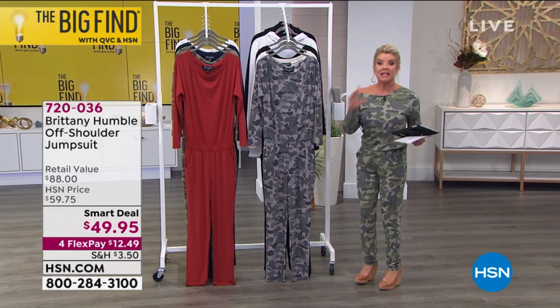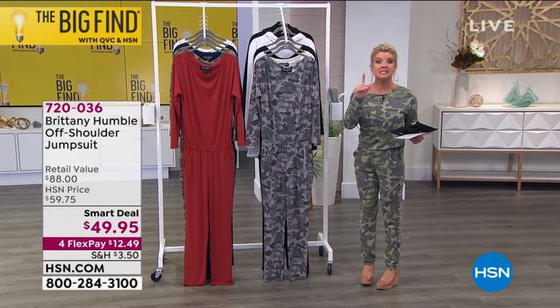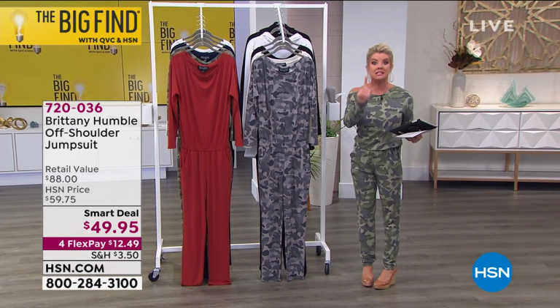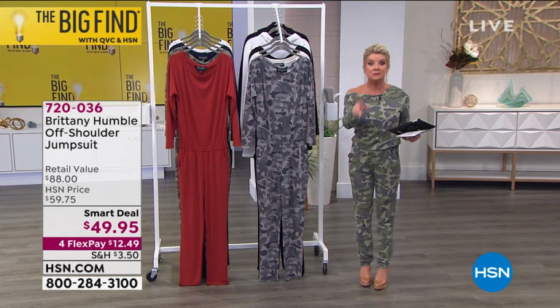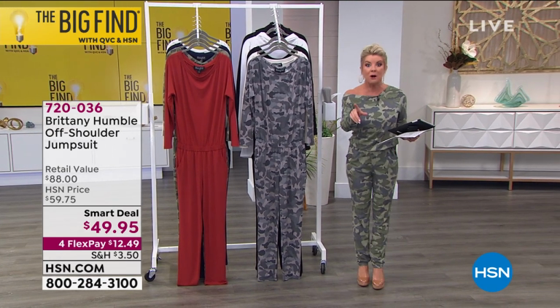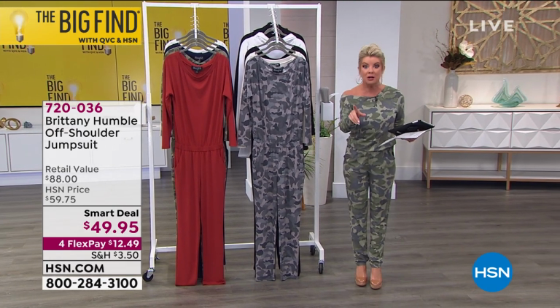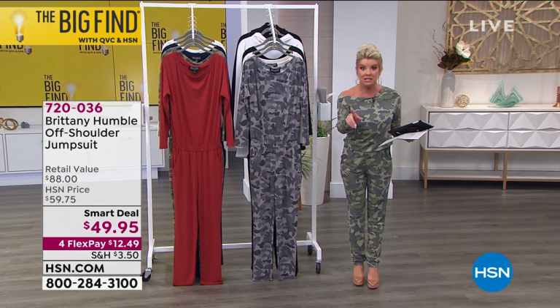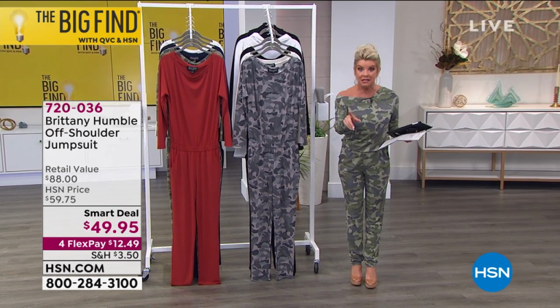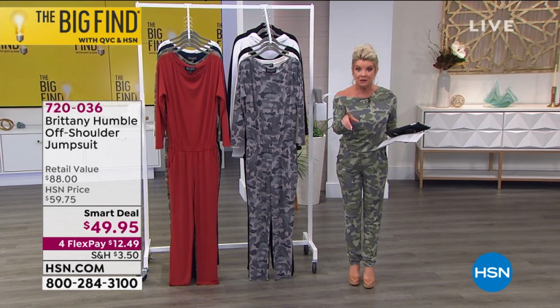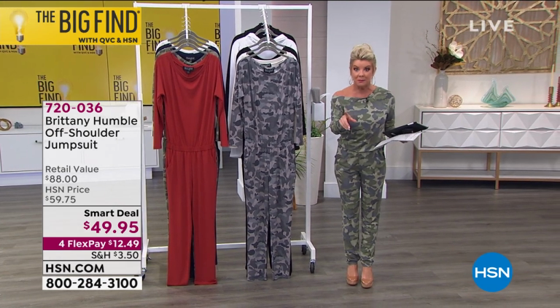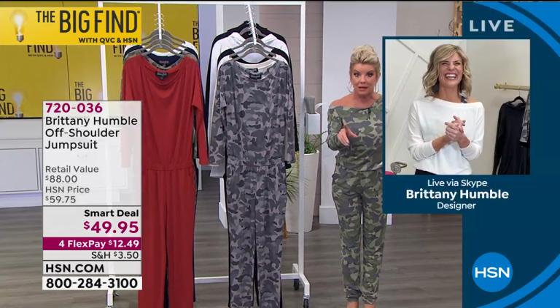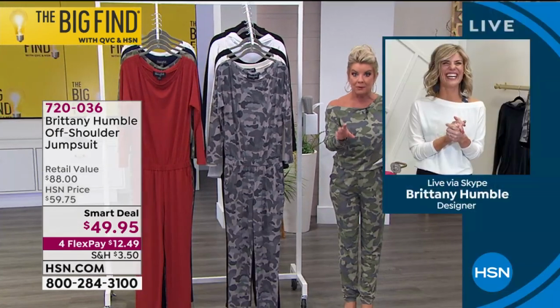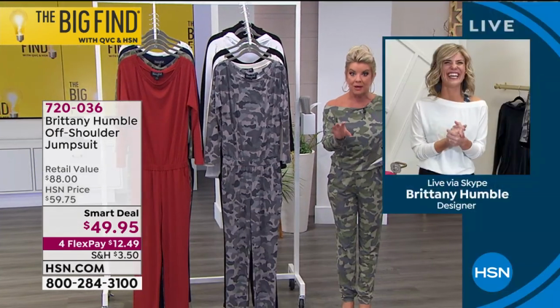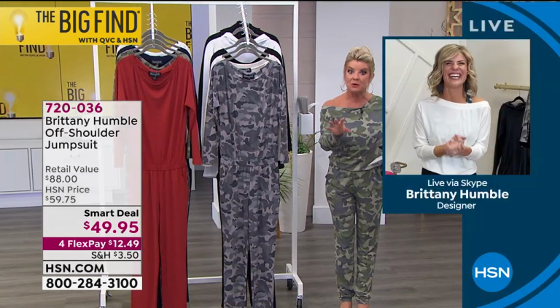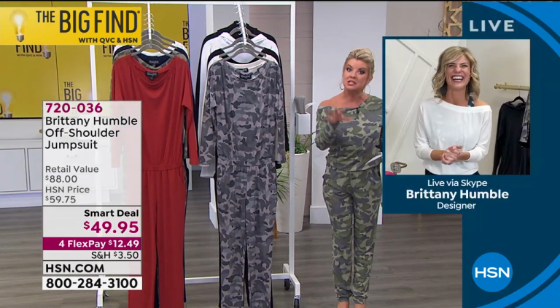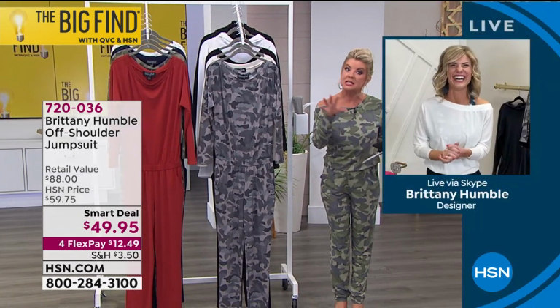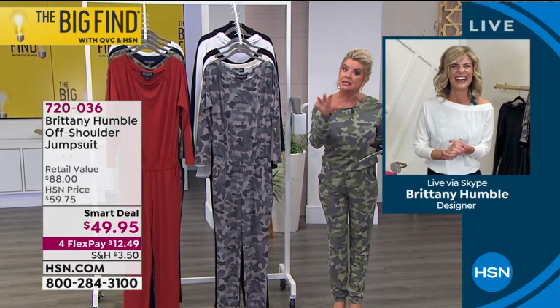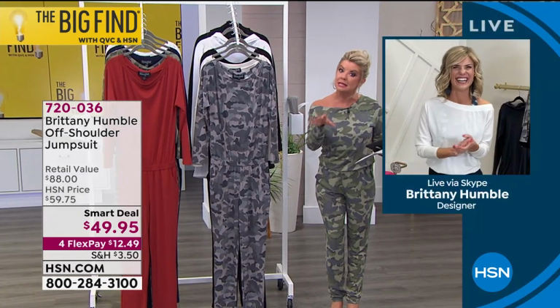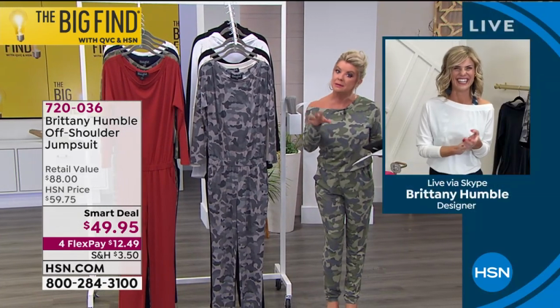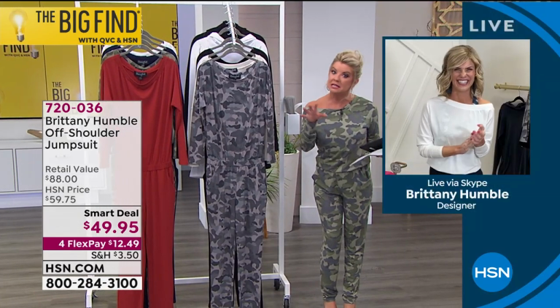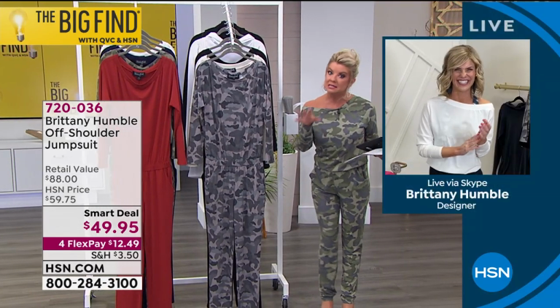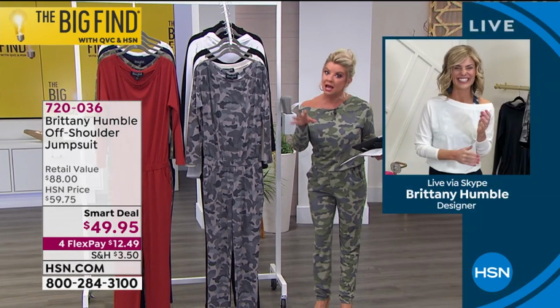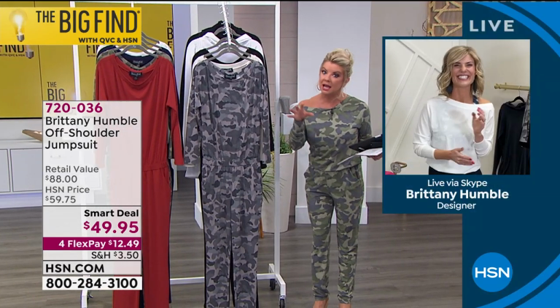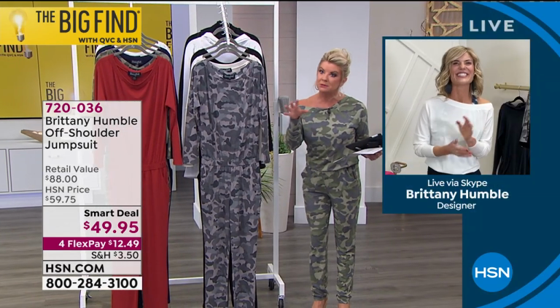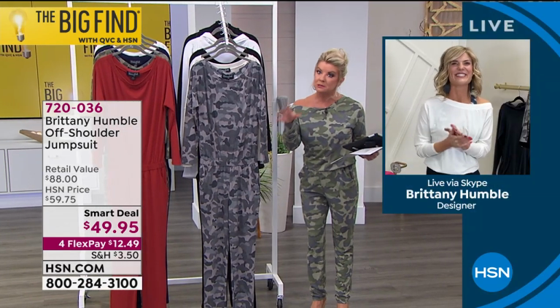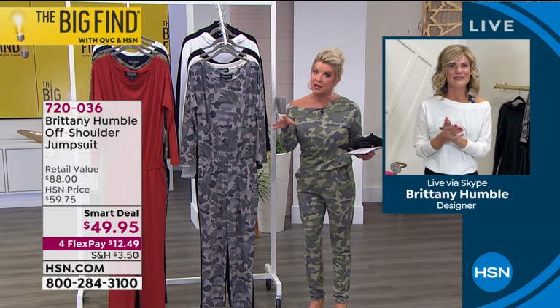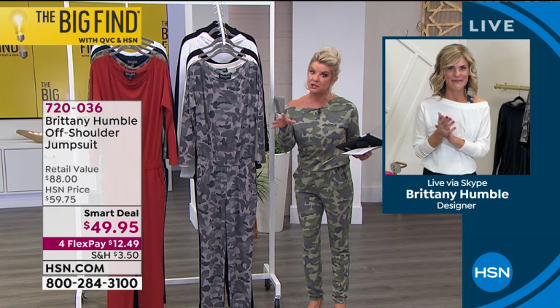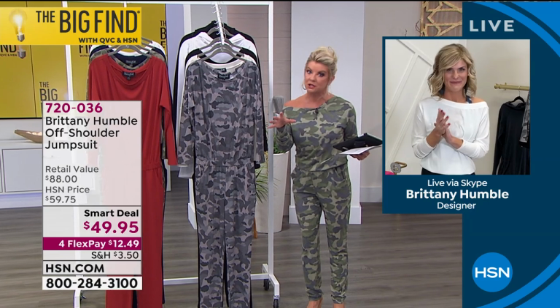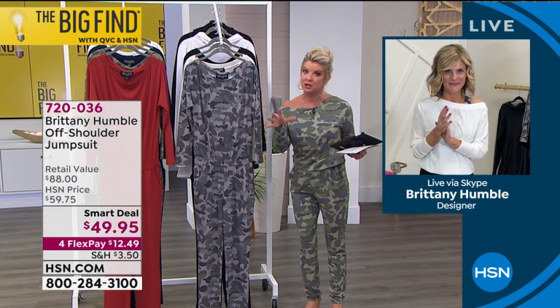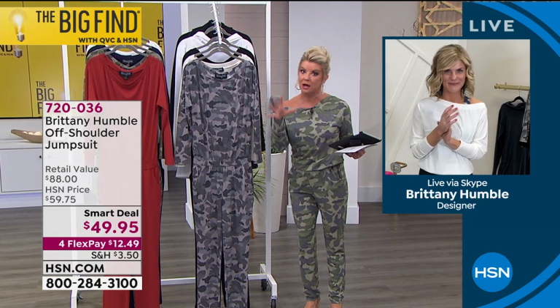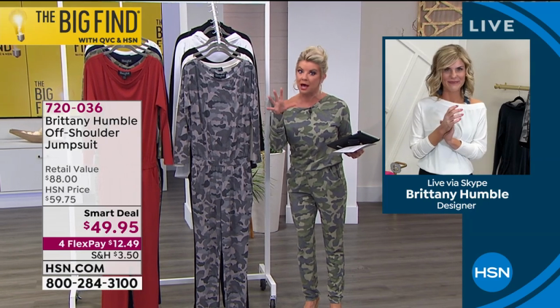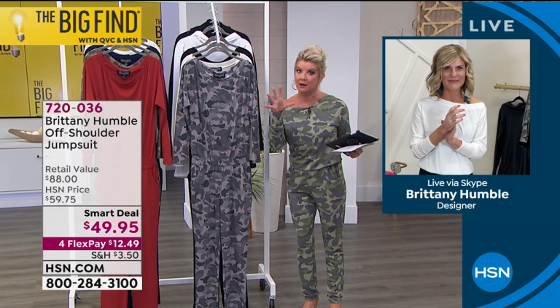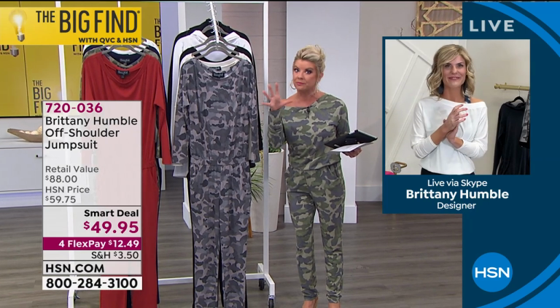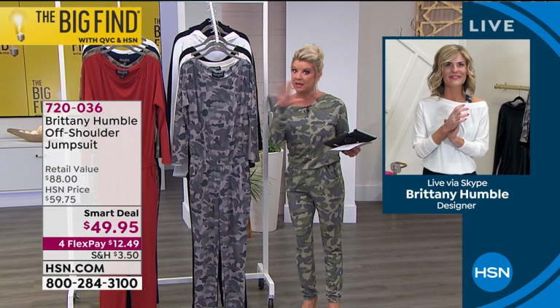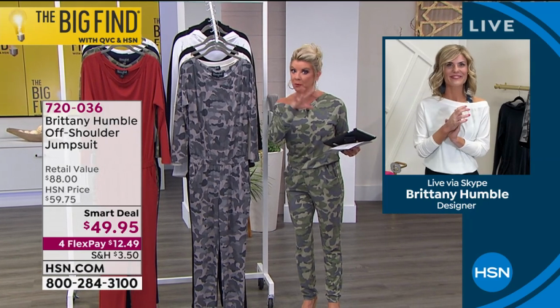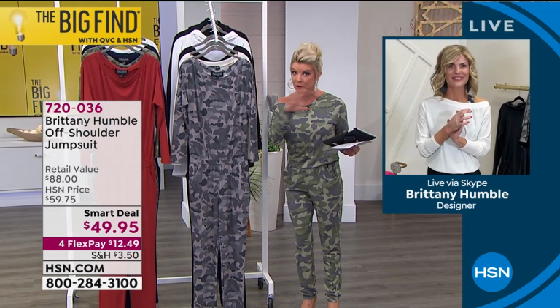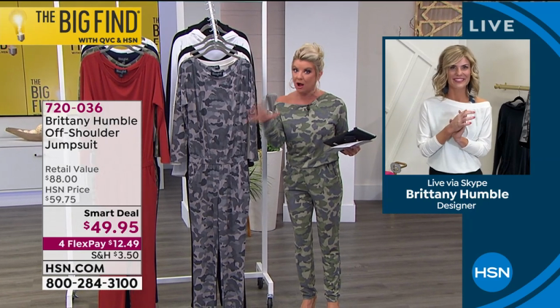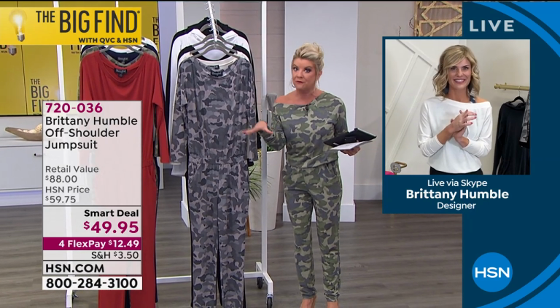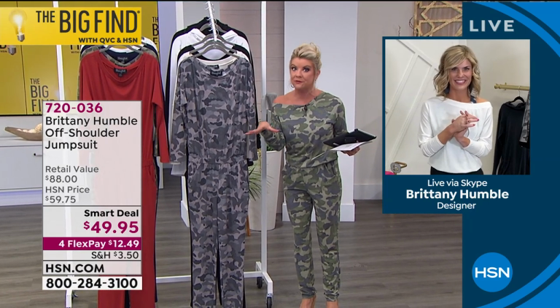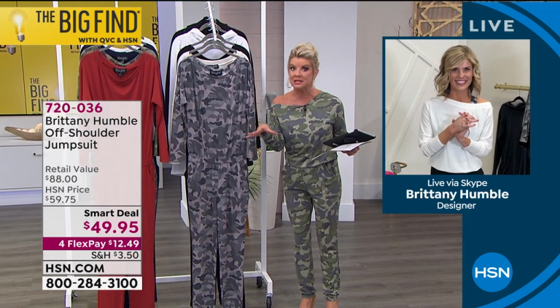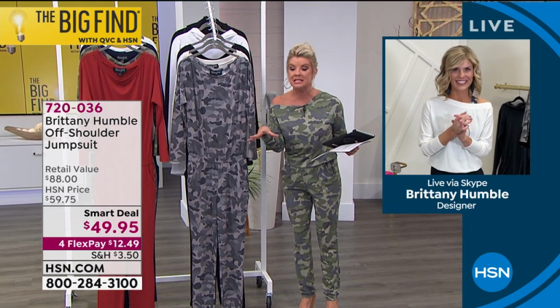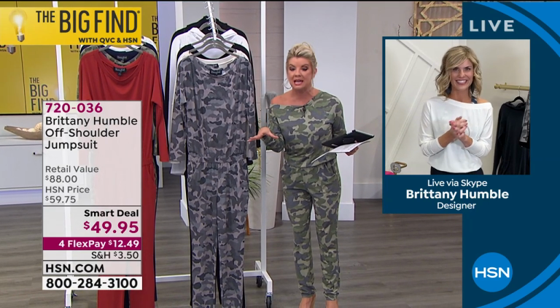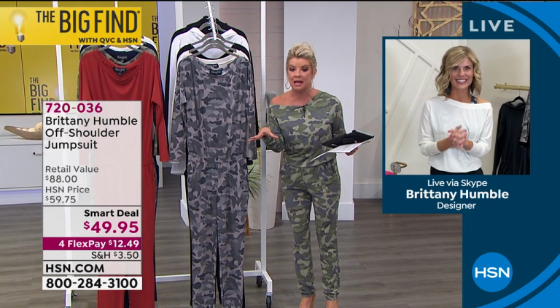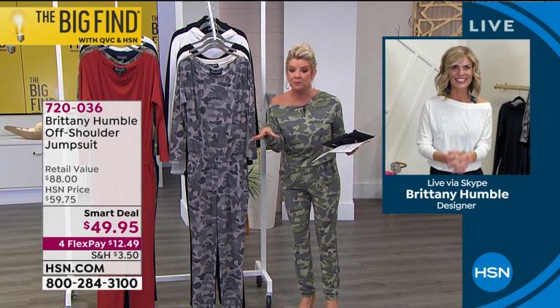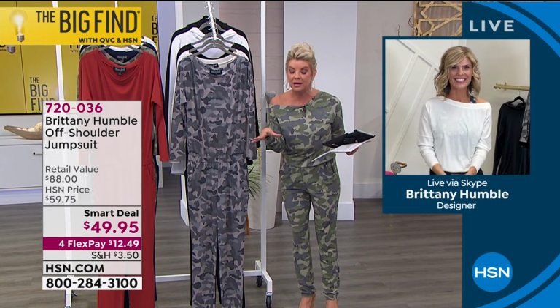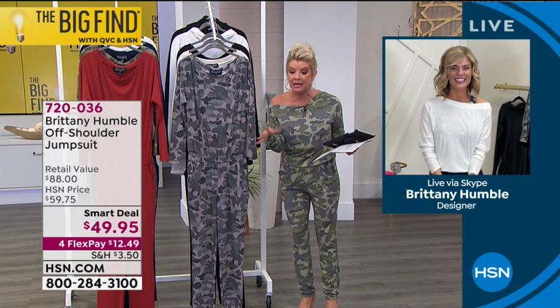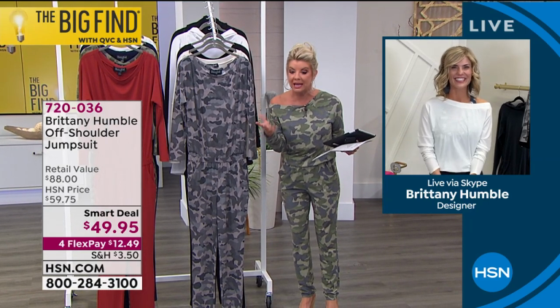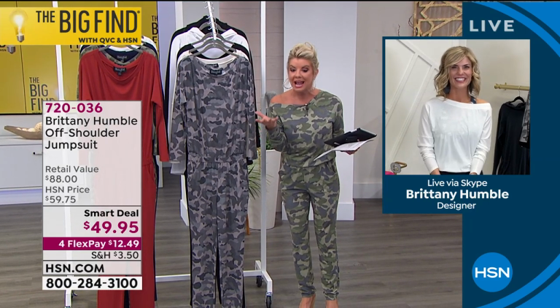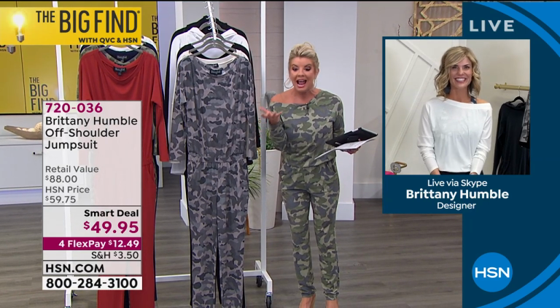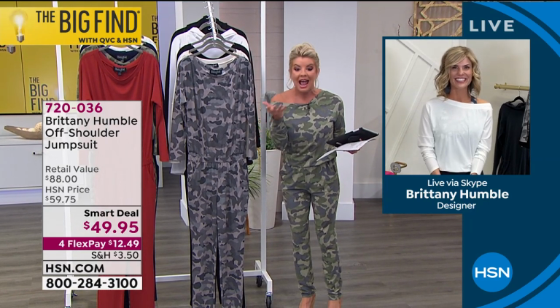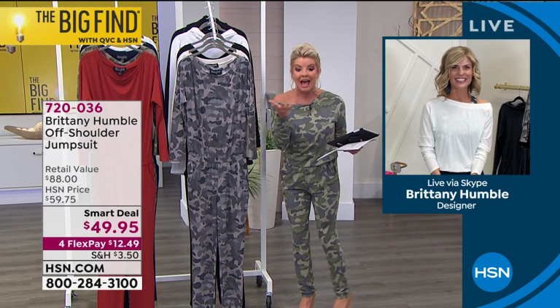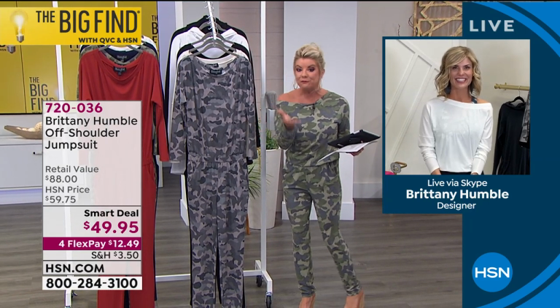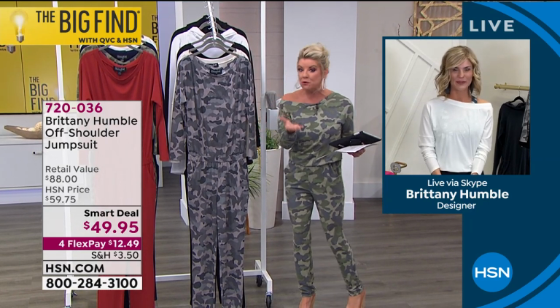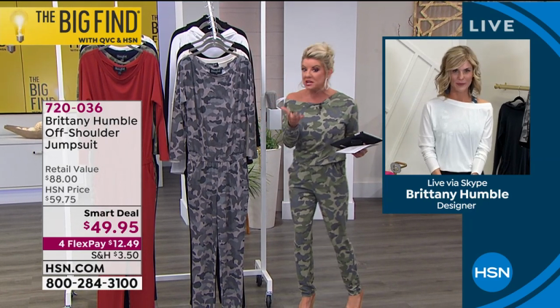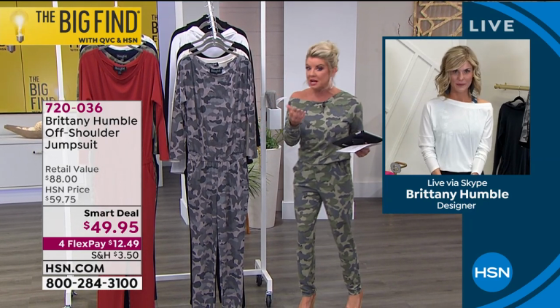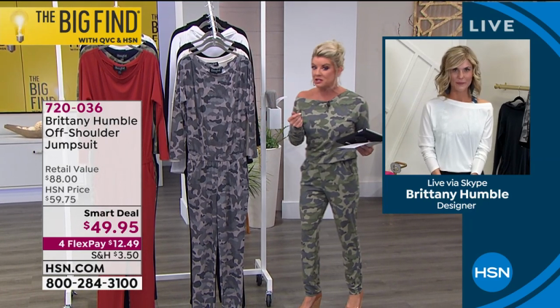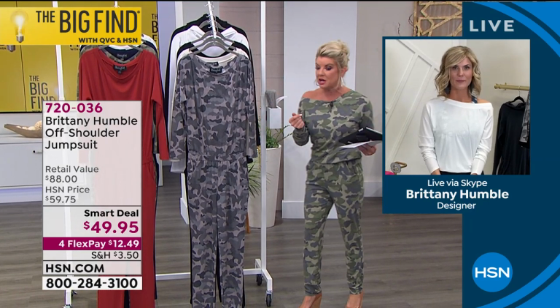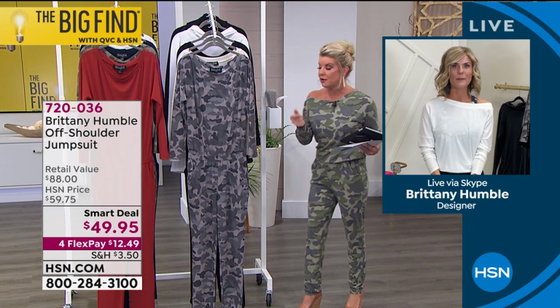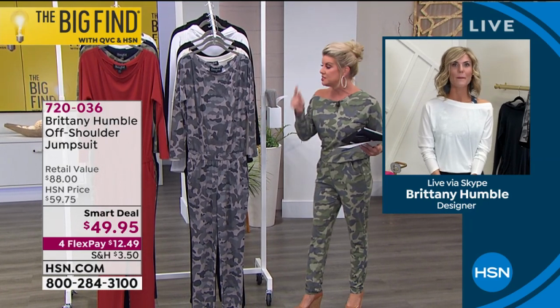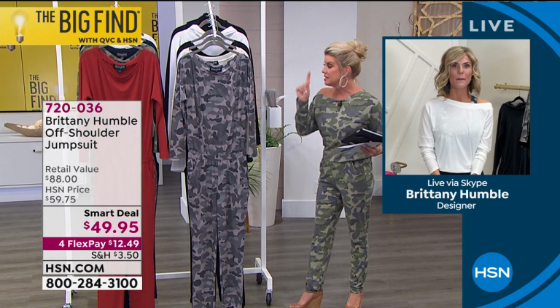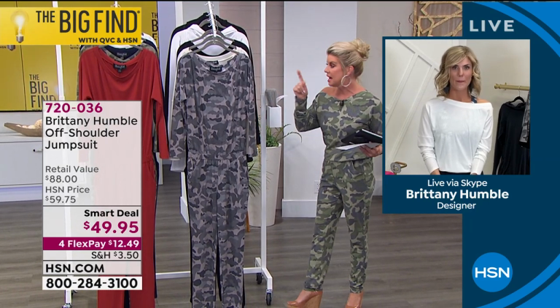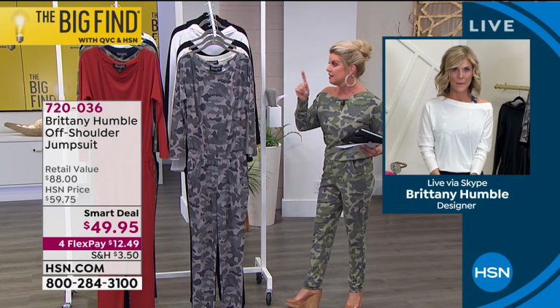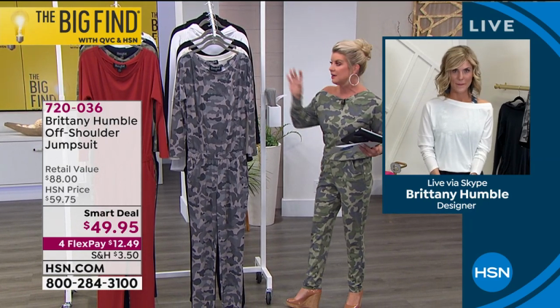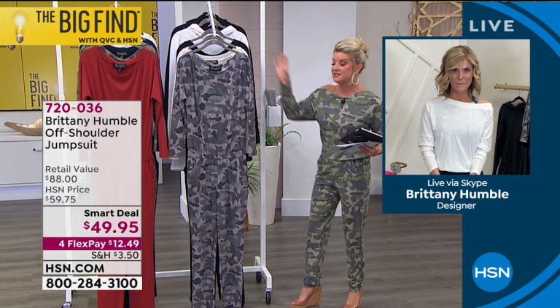And it's a smart deal, by the way, which is a limited time special that we're offering today at $49.95.